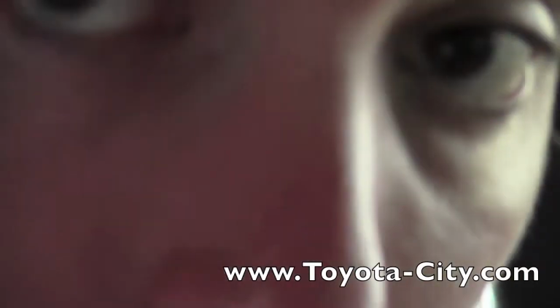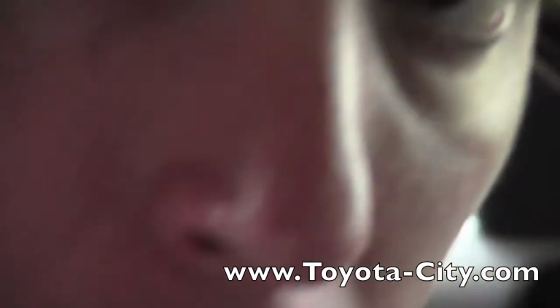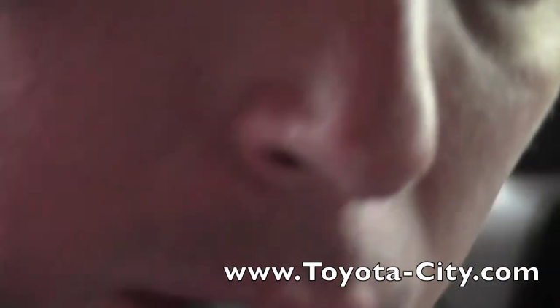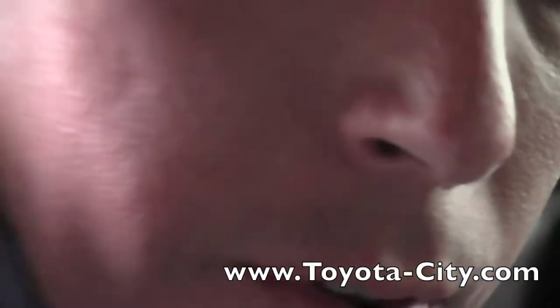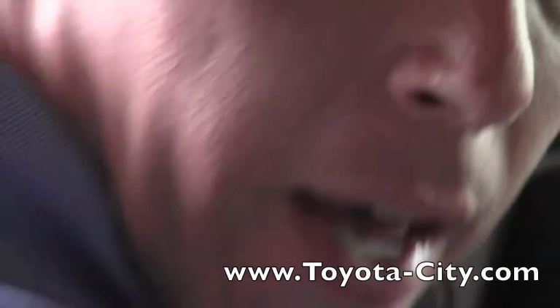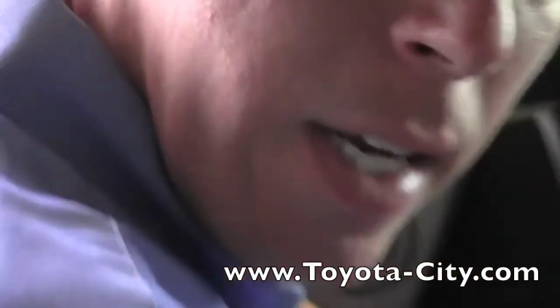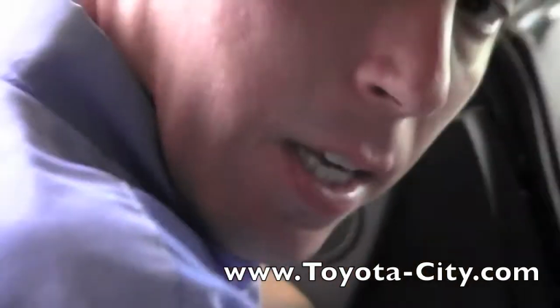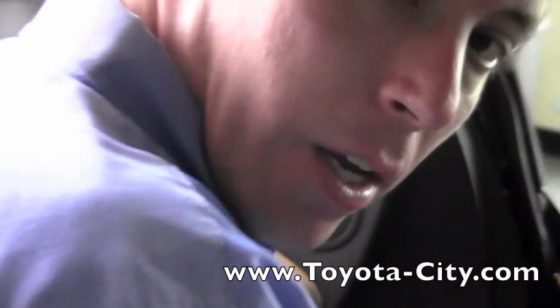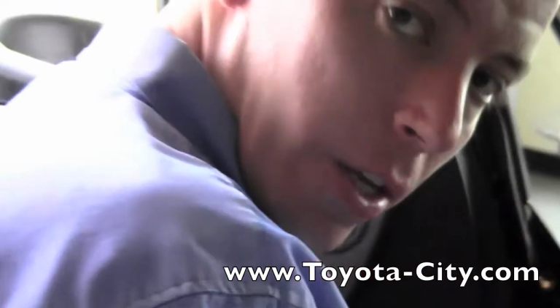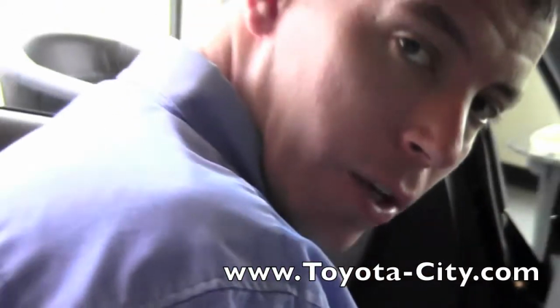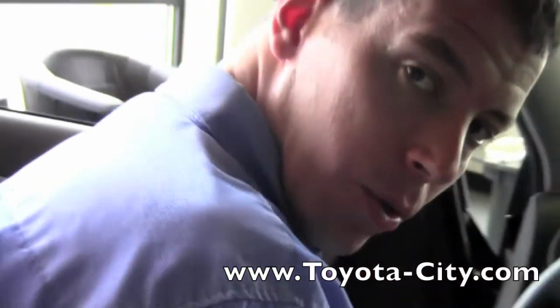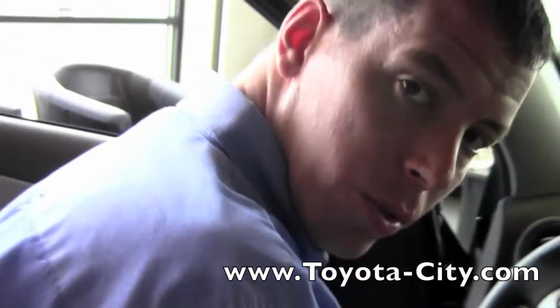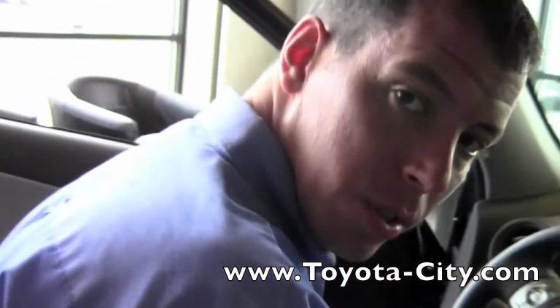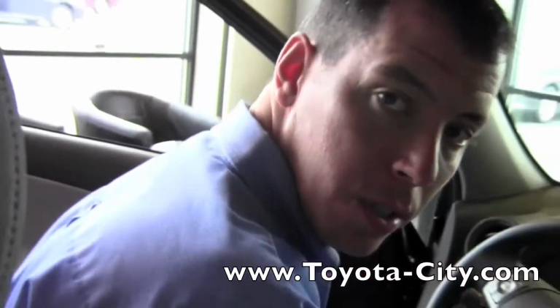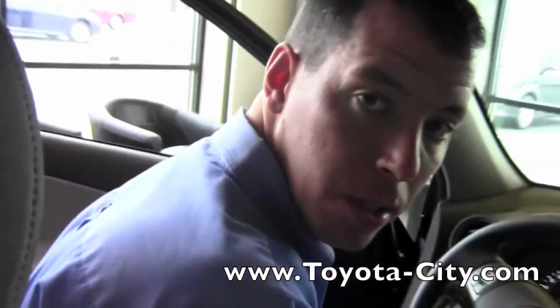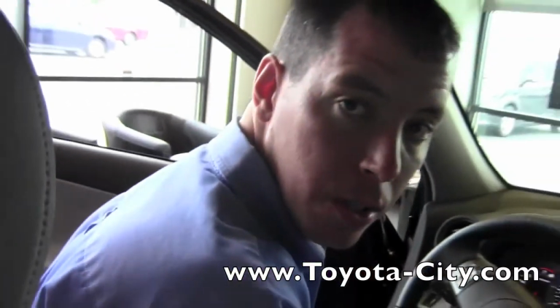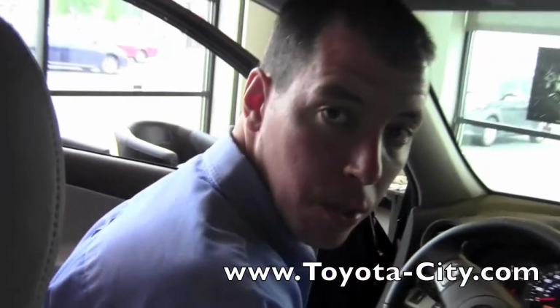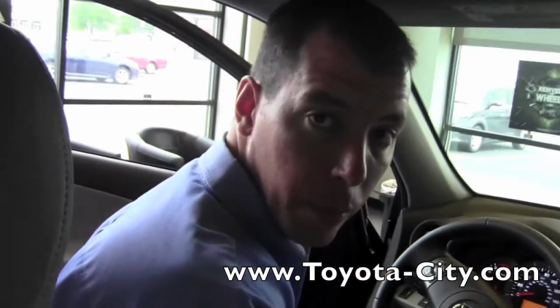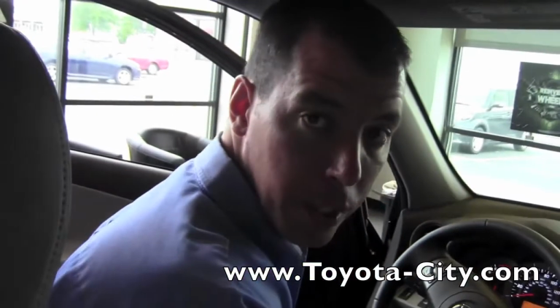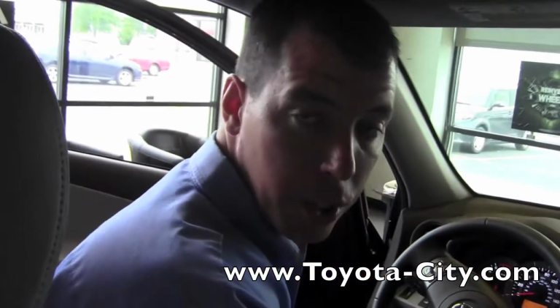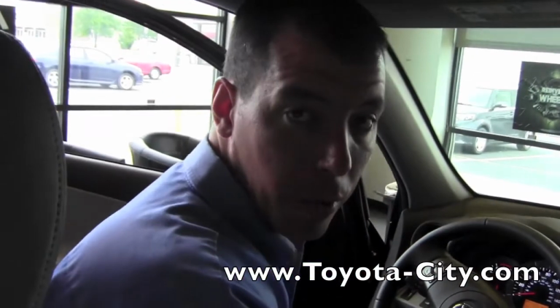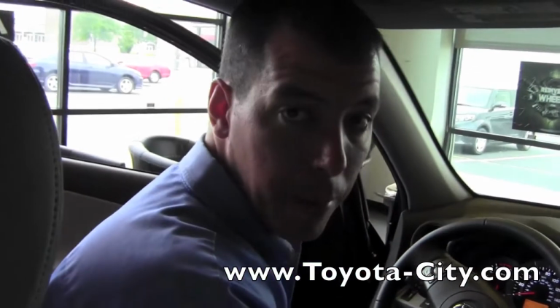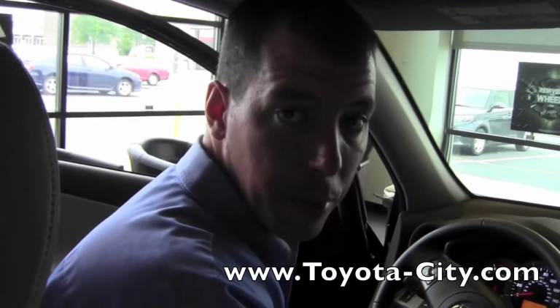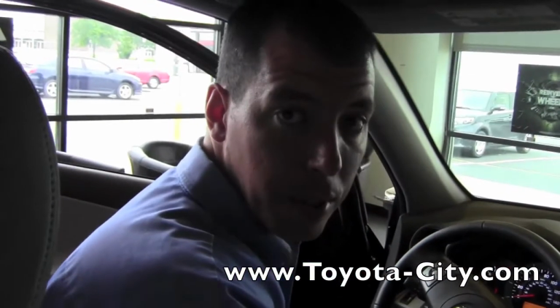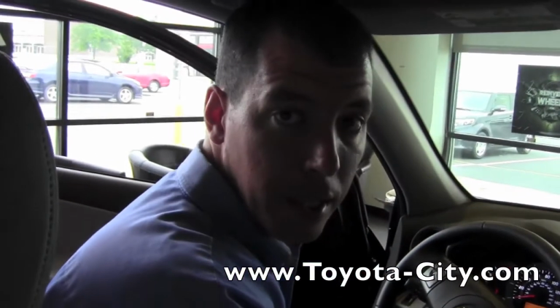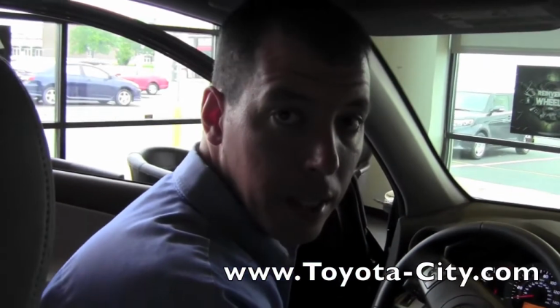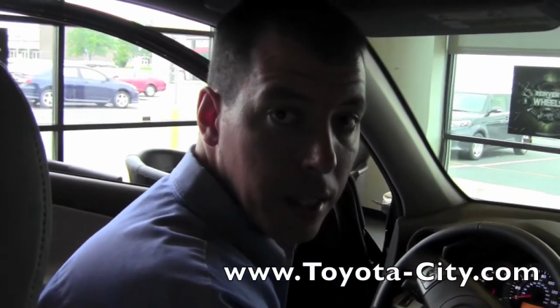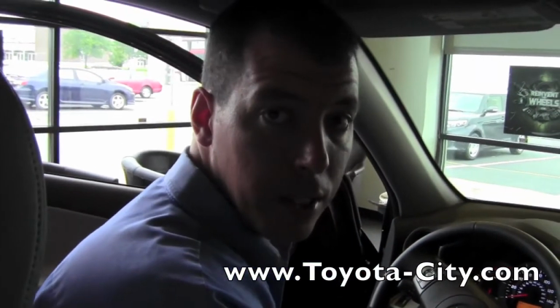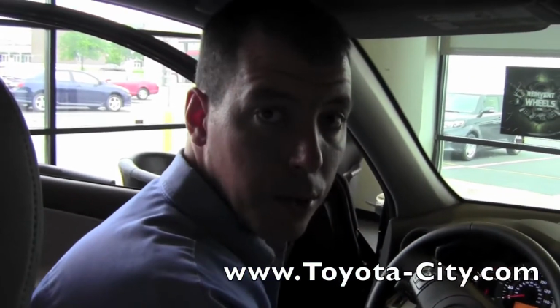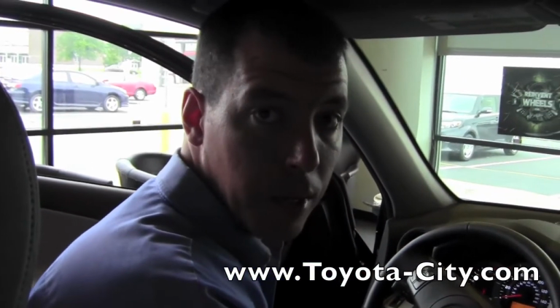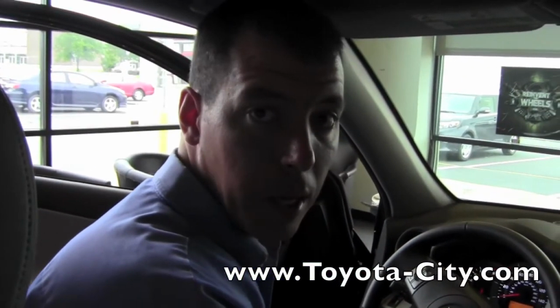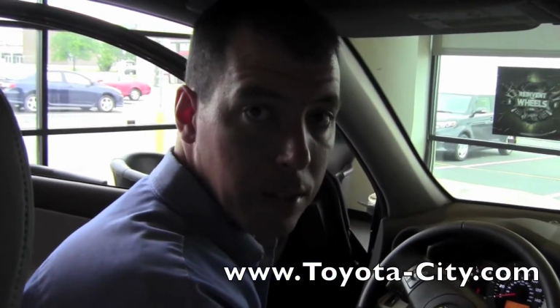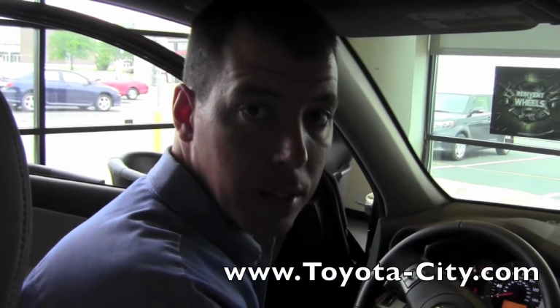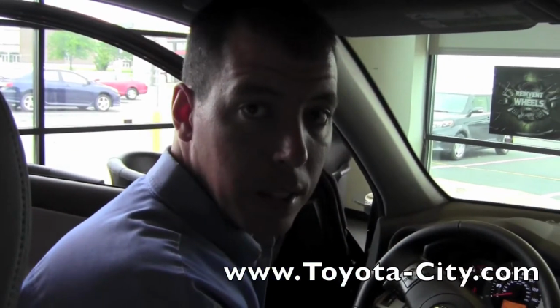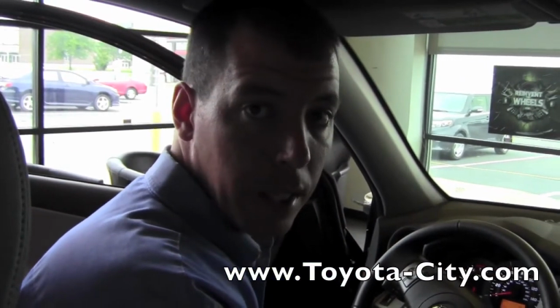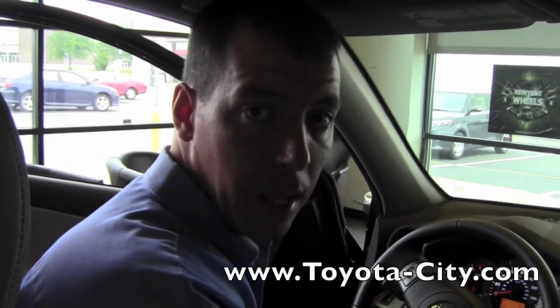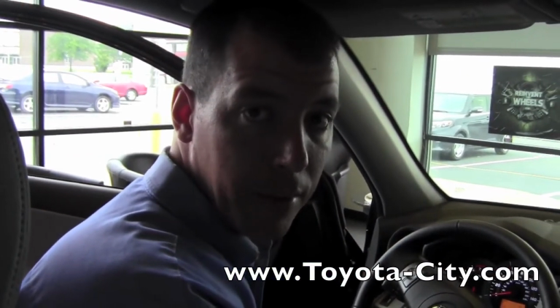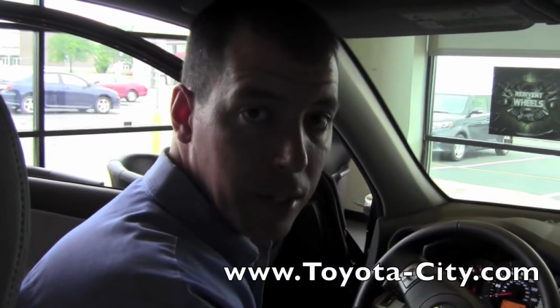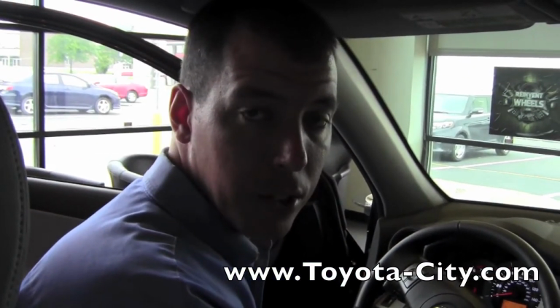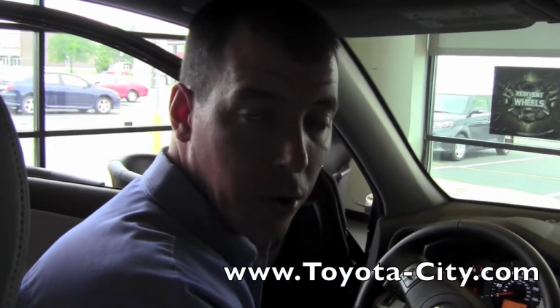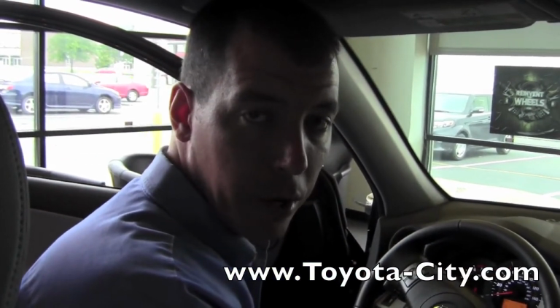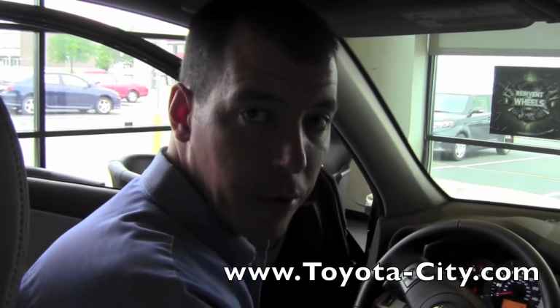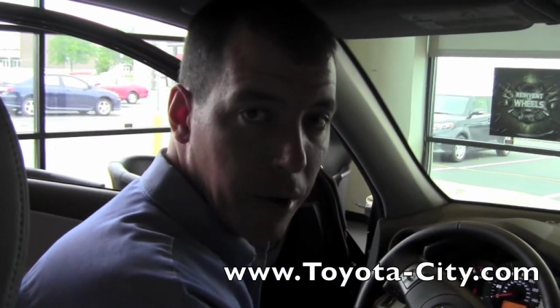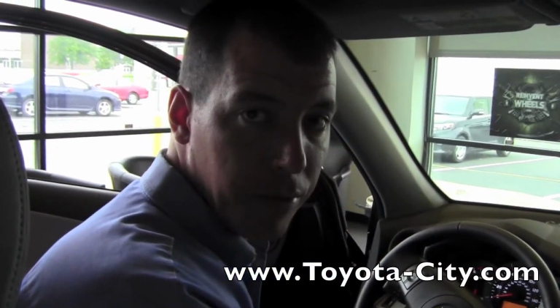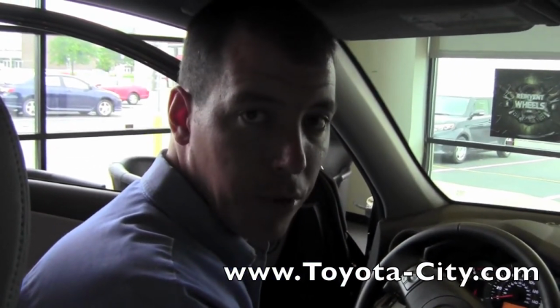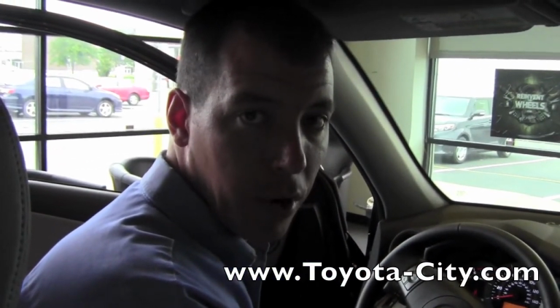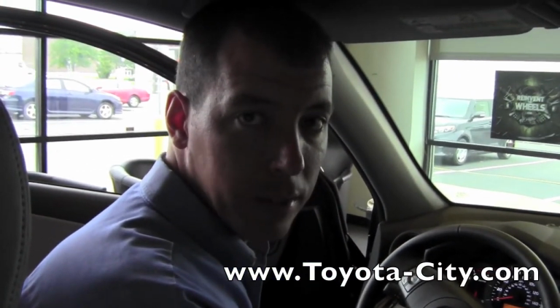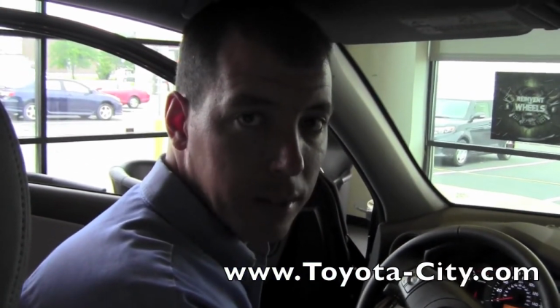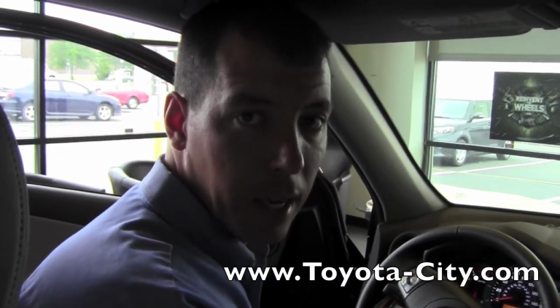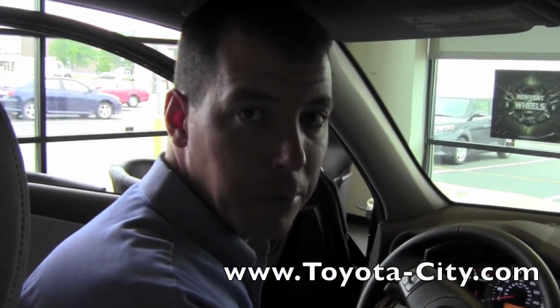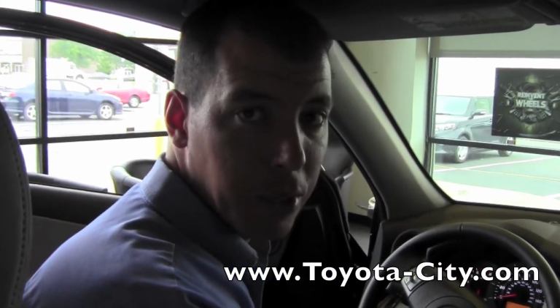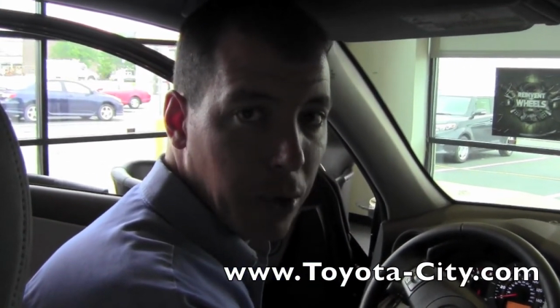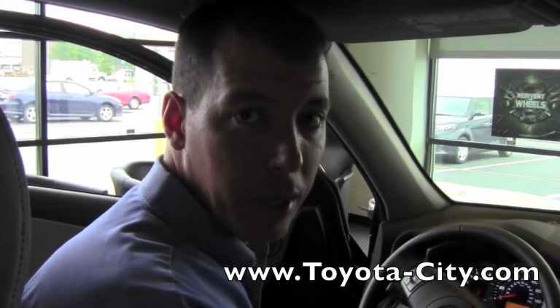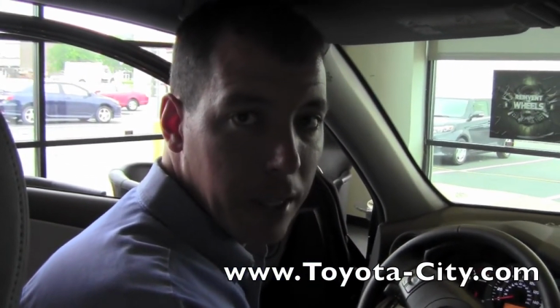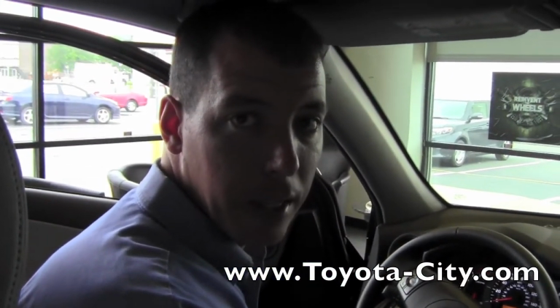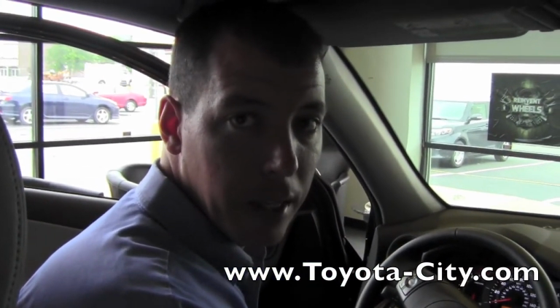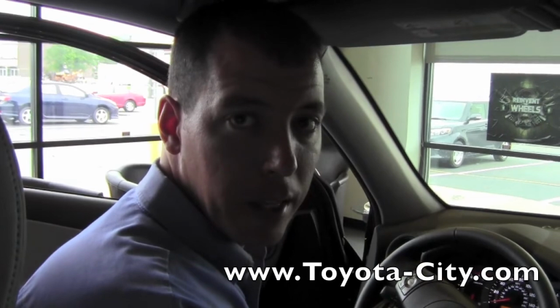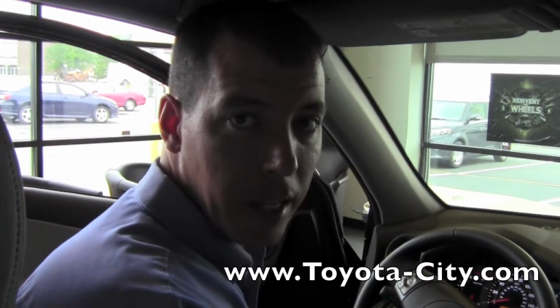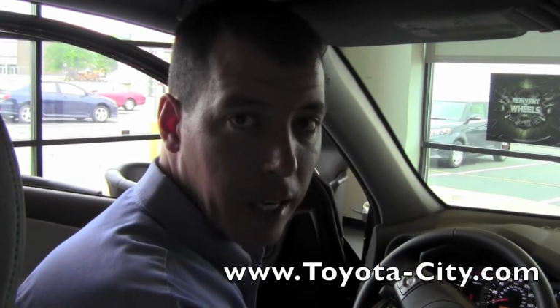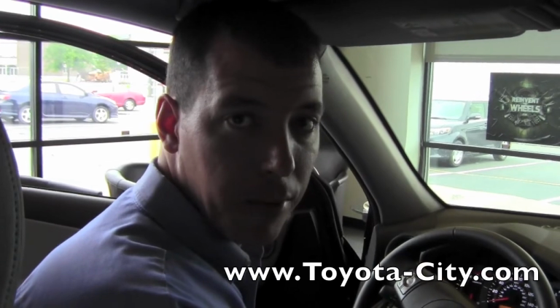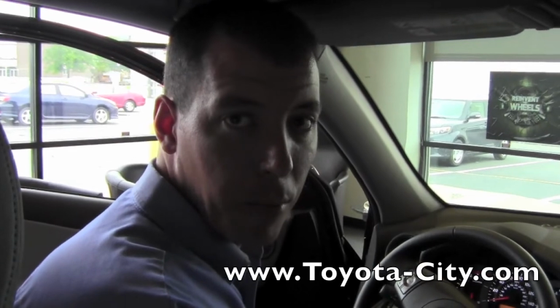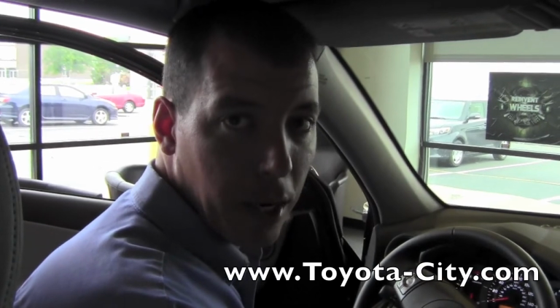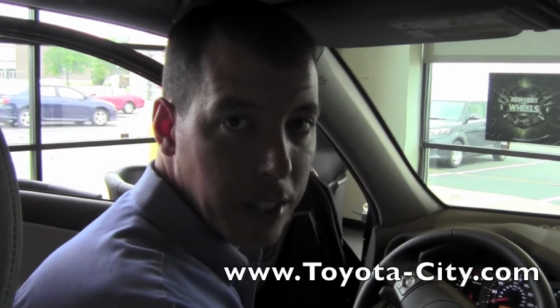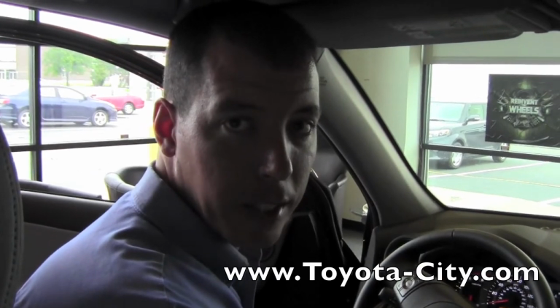So that is how you use the windshield wipers in this 2011 Toyota RAV4. I'm Tony, thank you for watching.